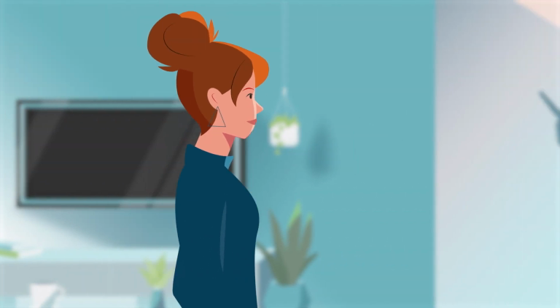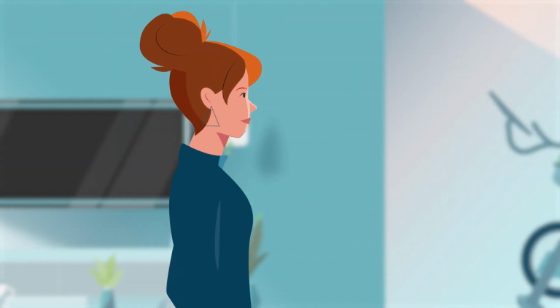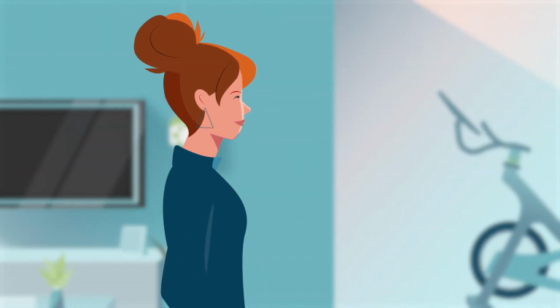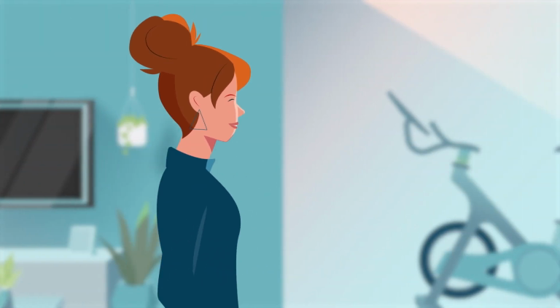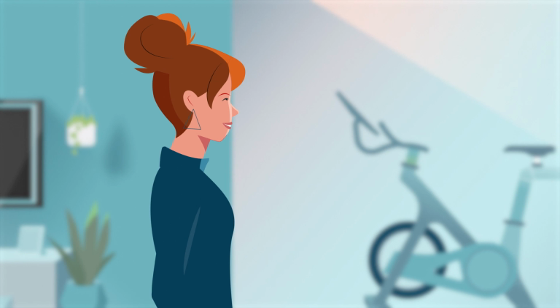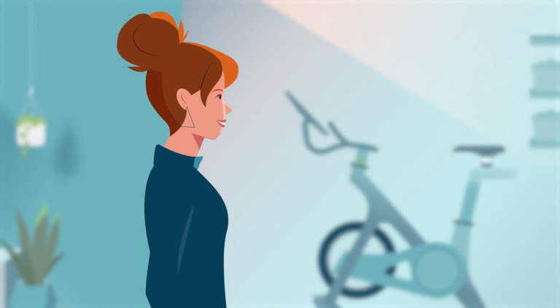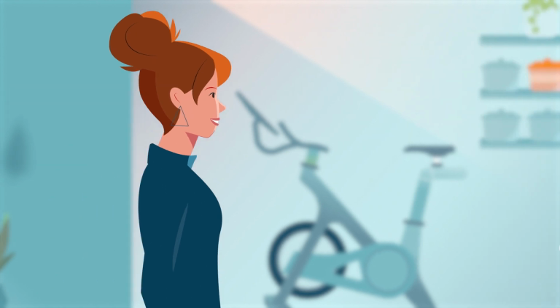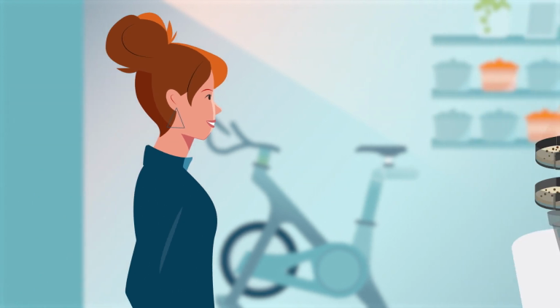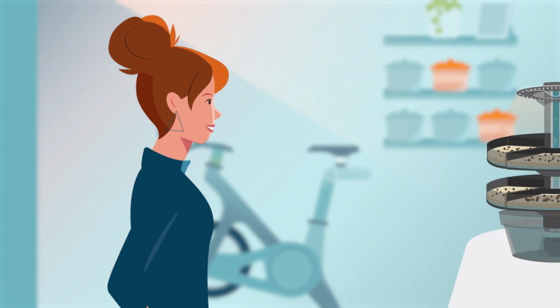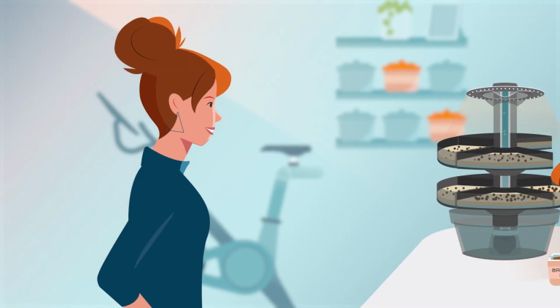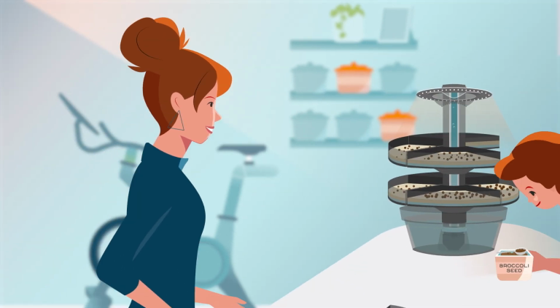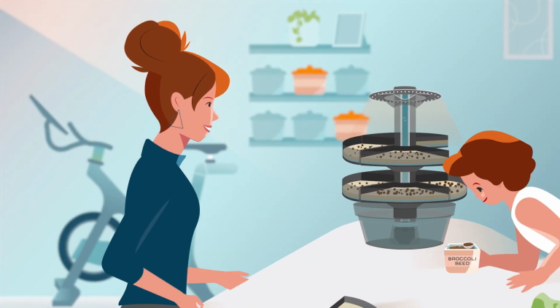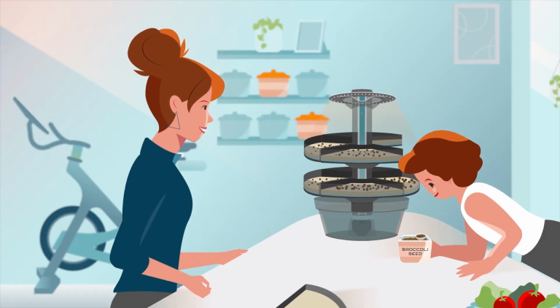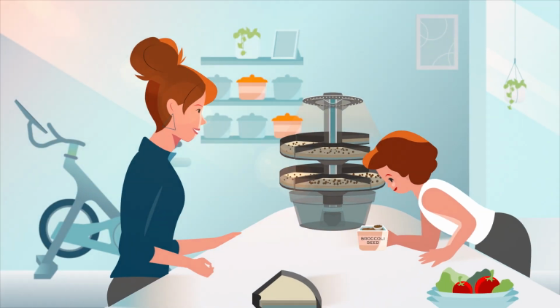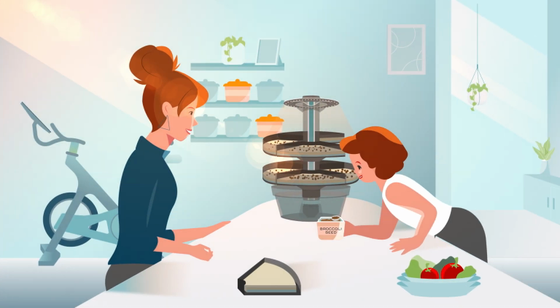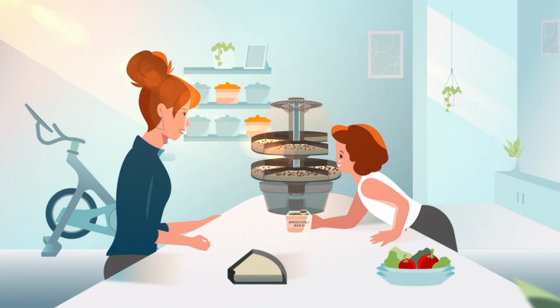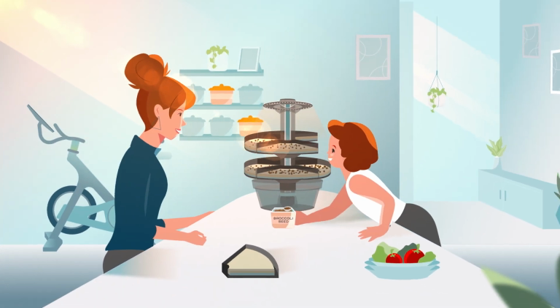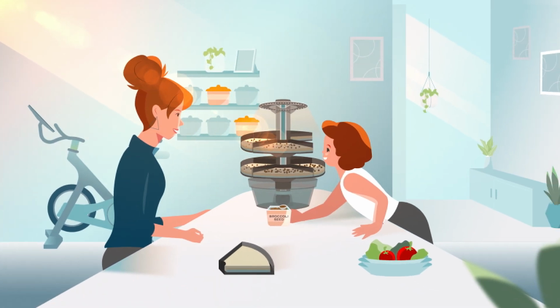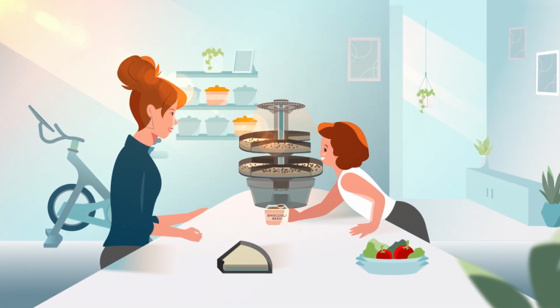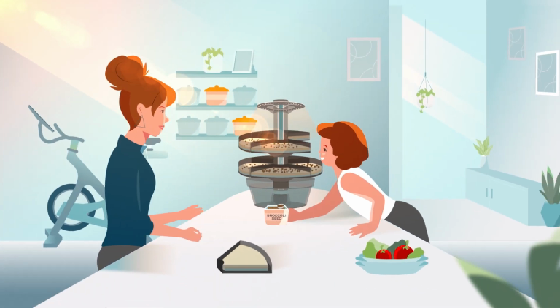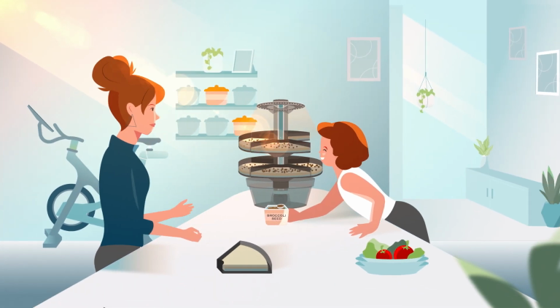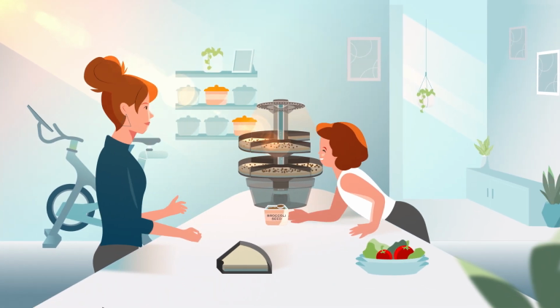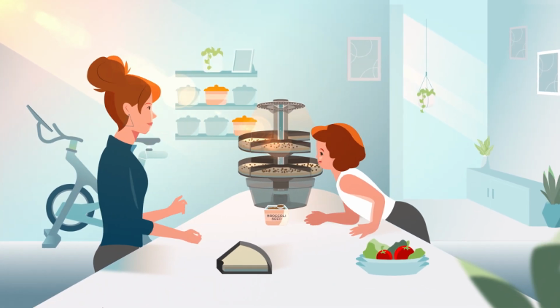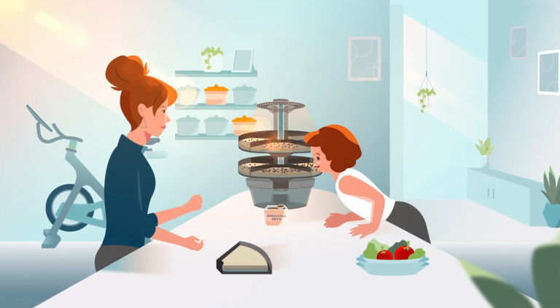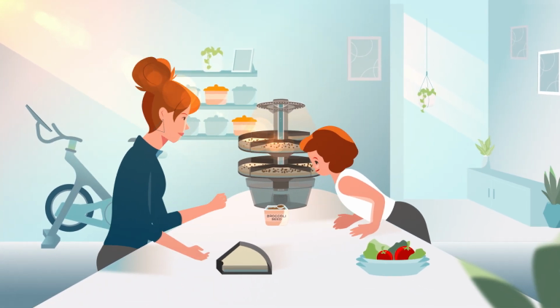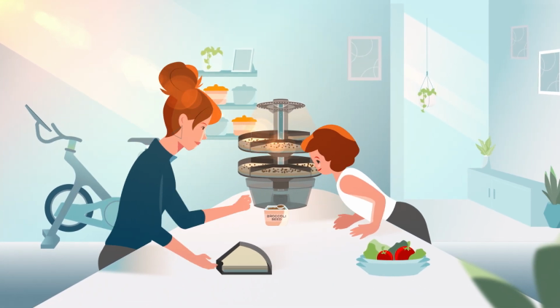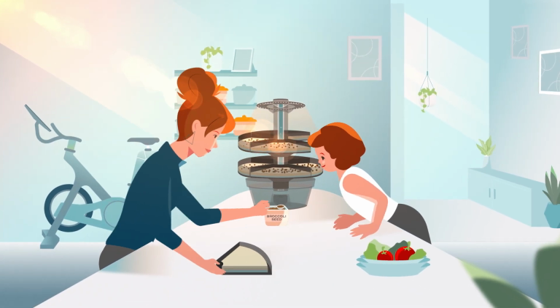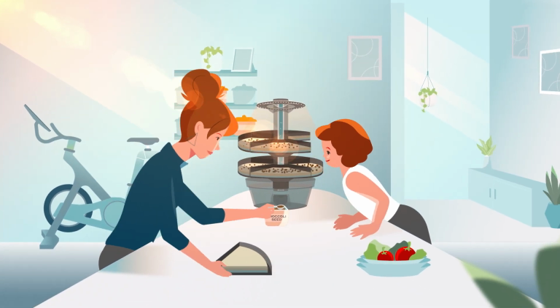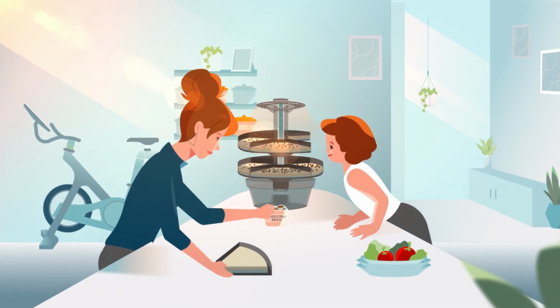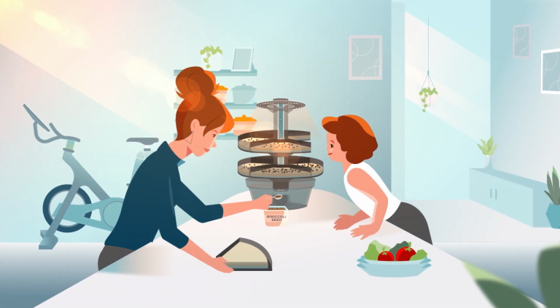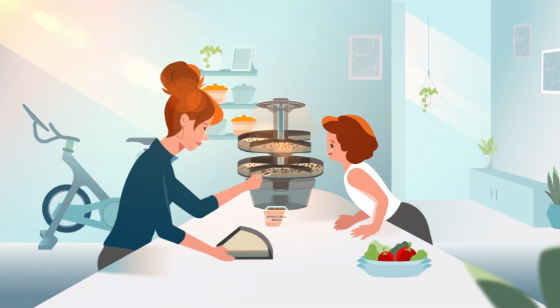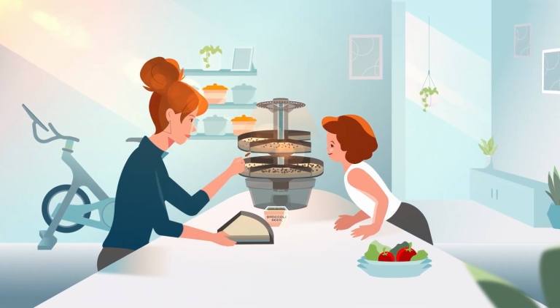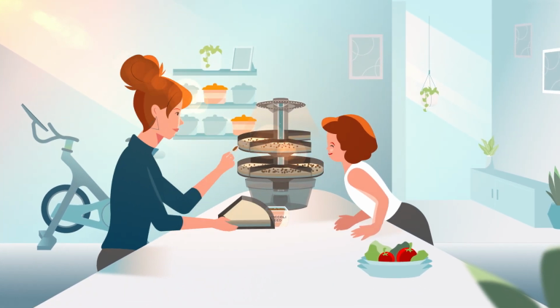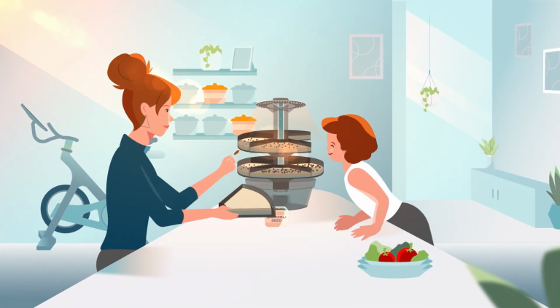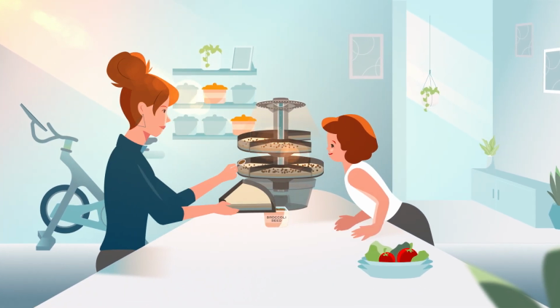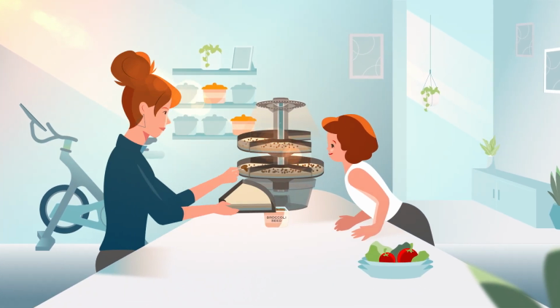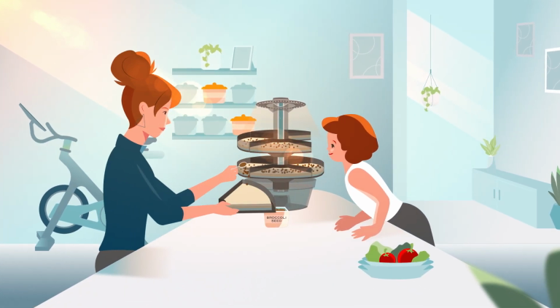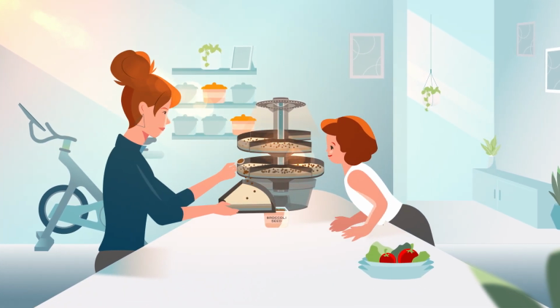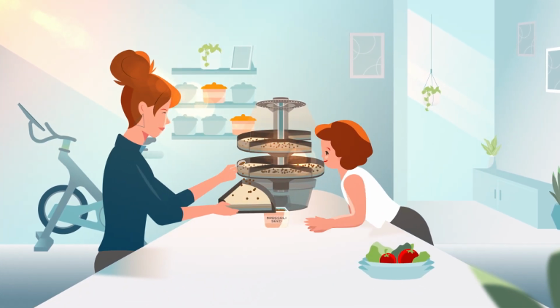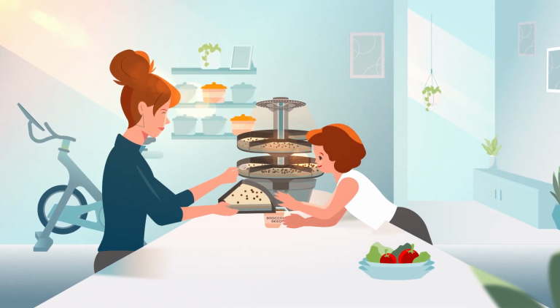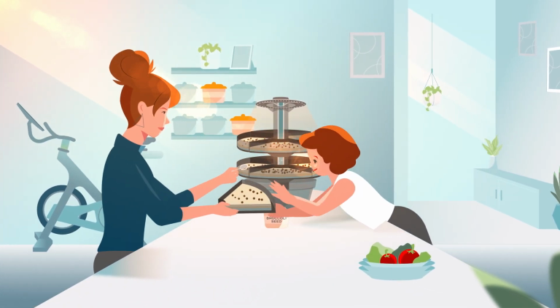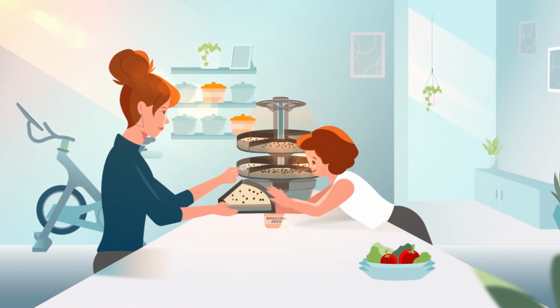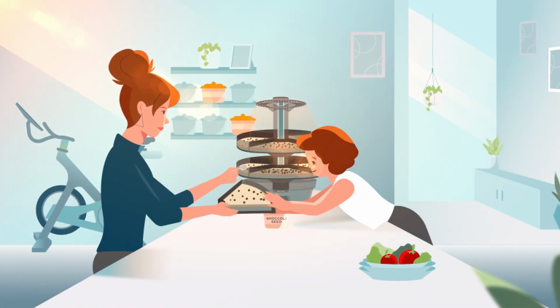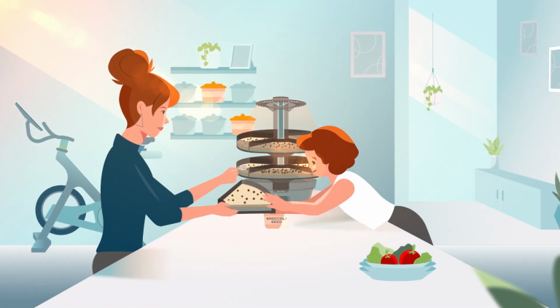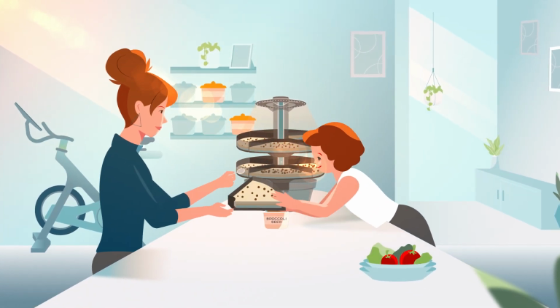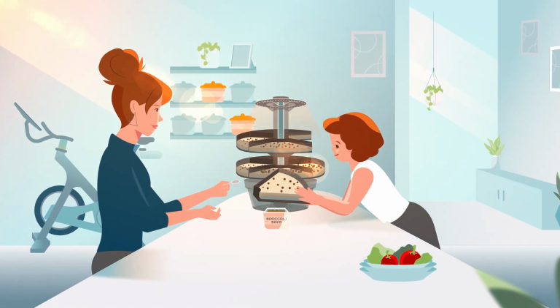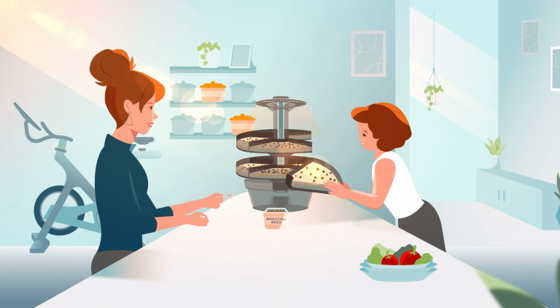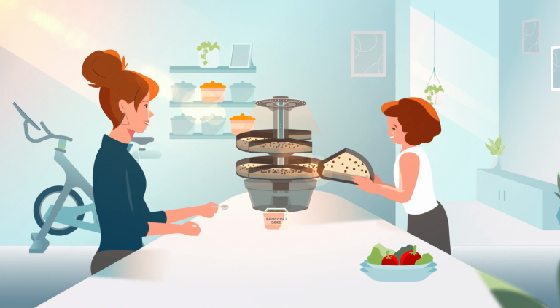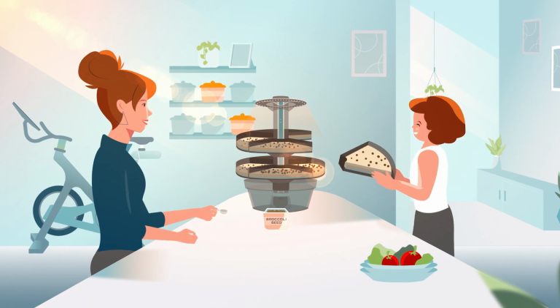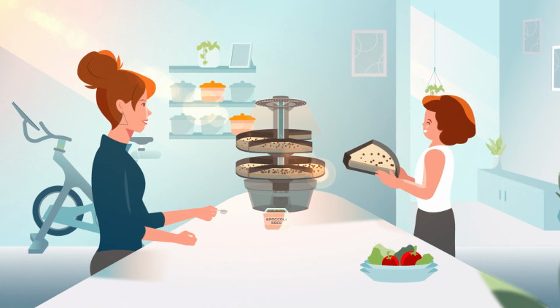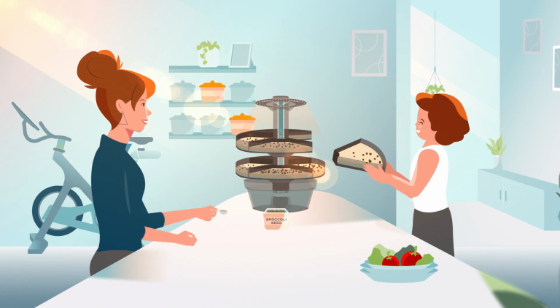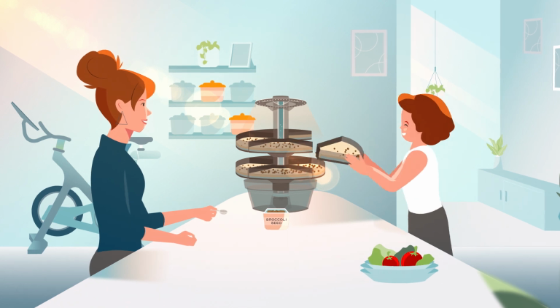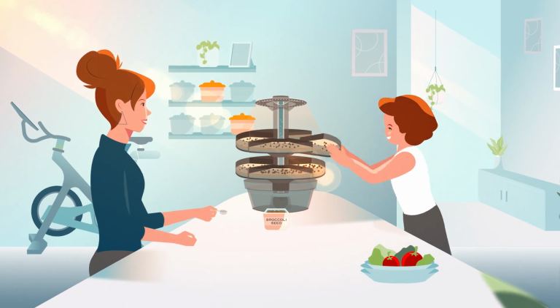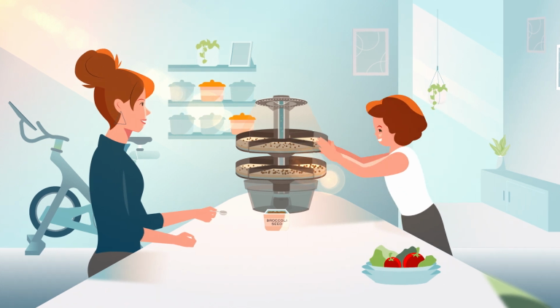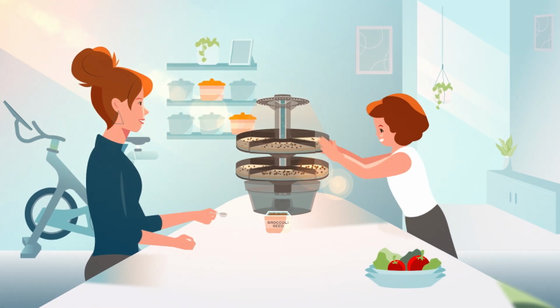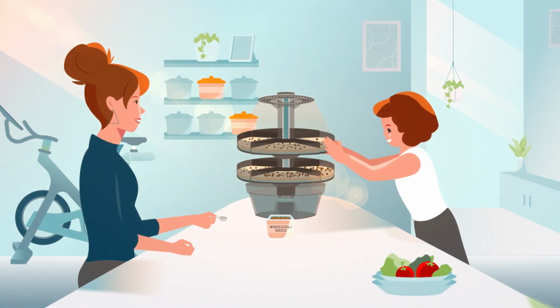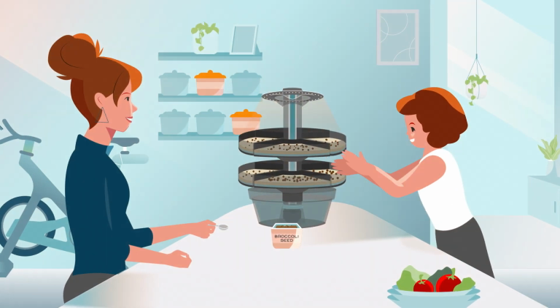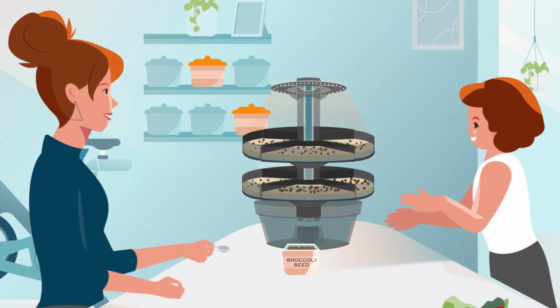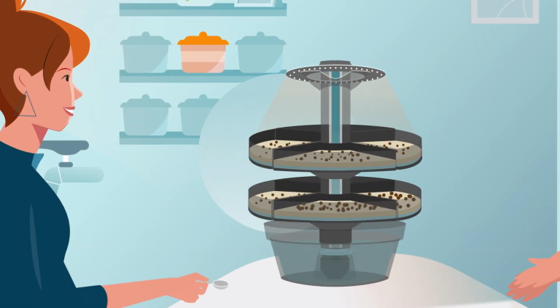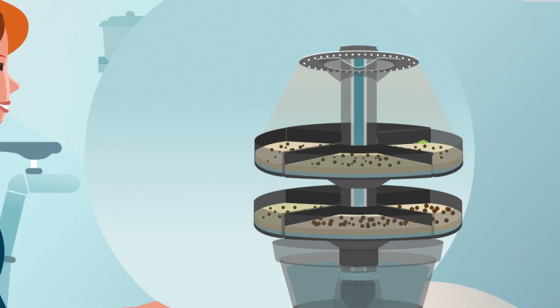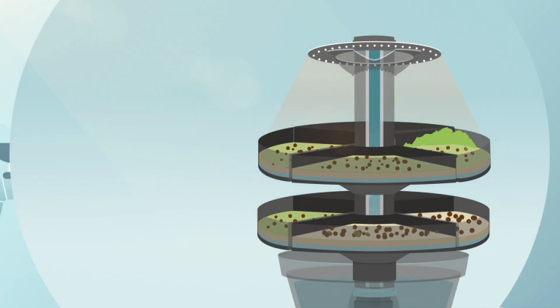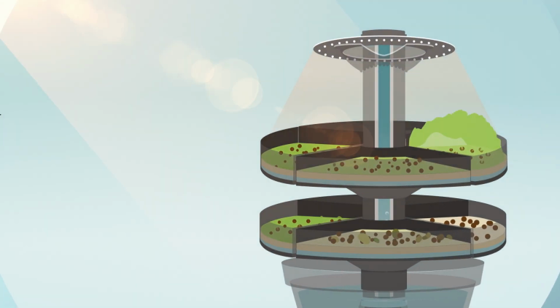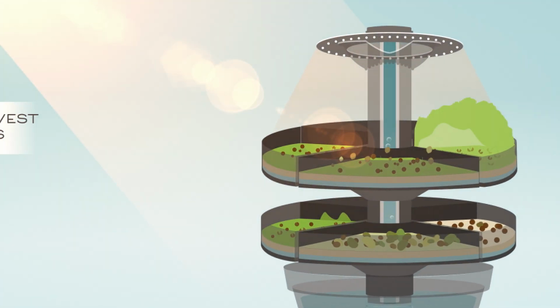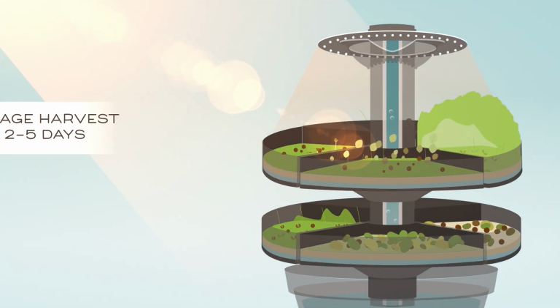Meet AquaTree, the premier indoor gardening system that makes it easy to grow superfoods like sprouts and microgreens.